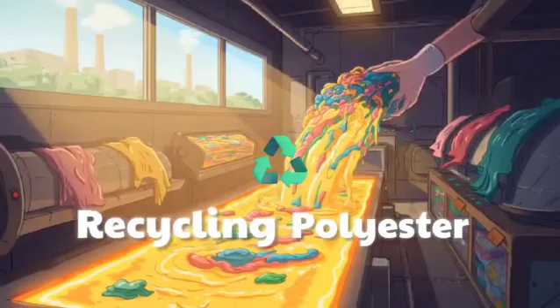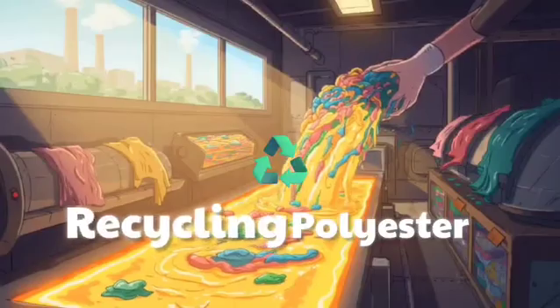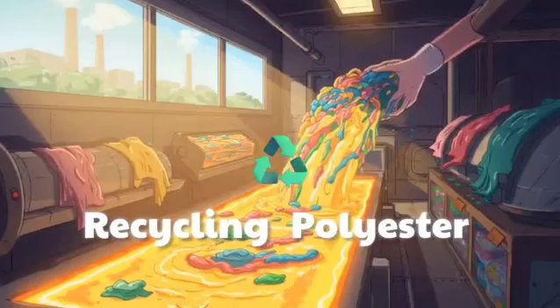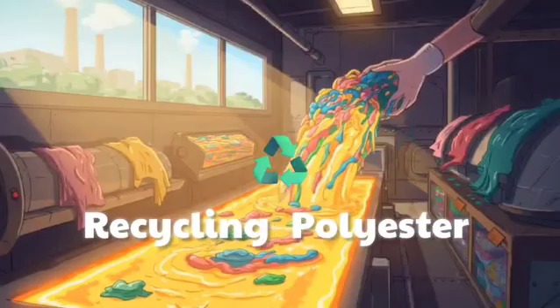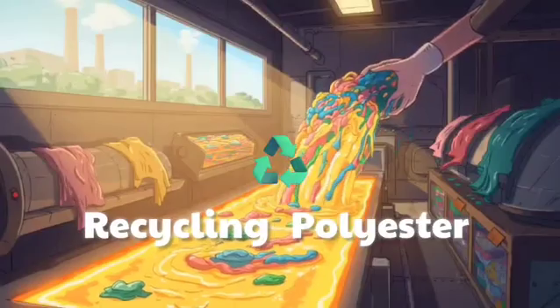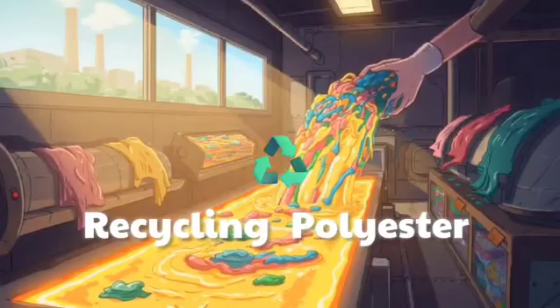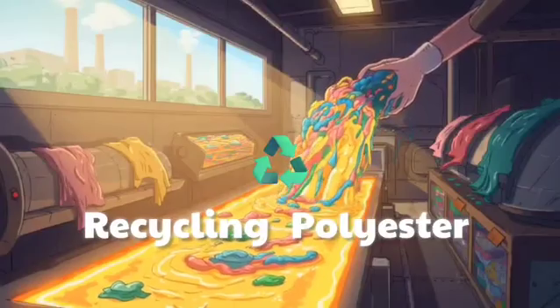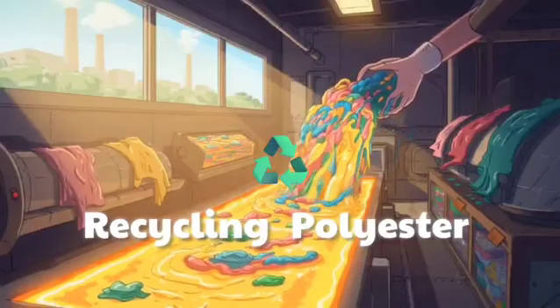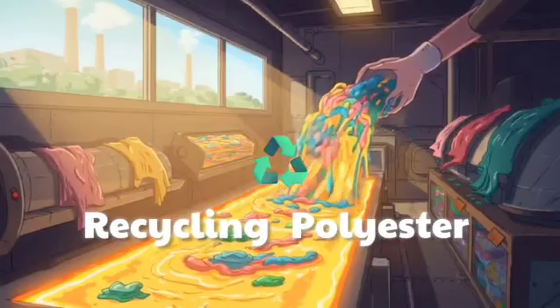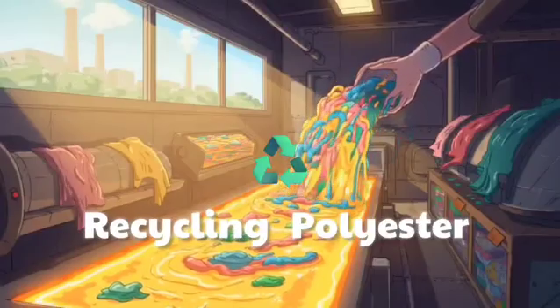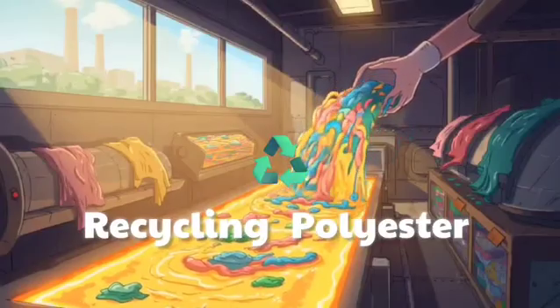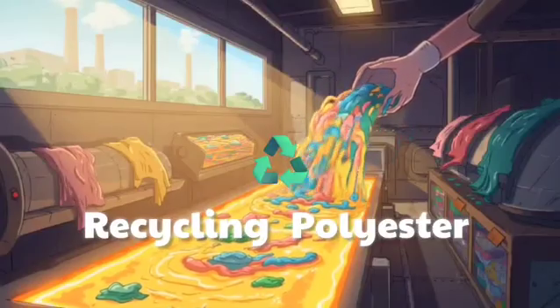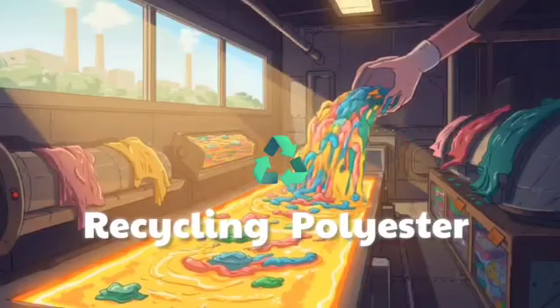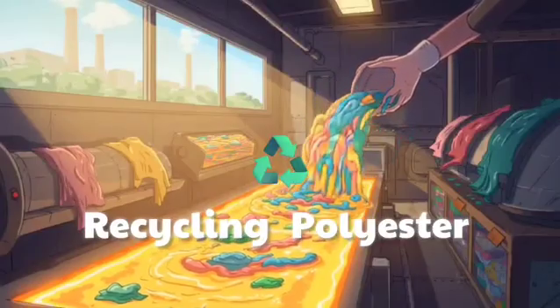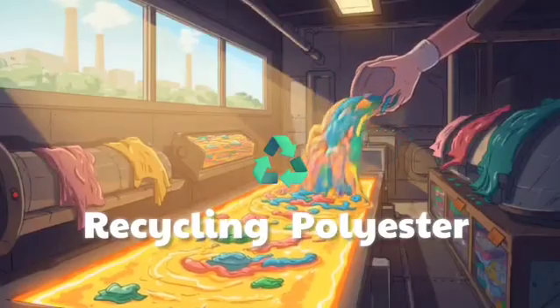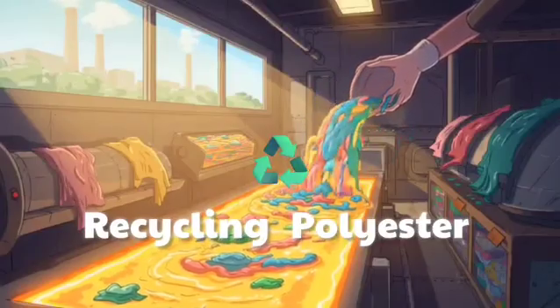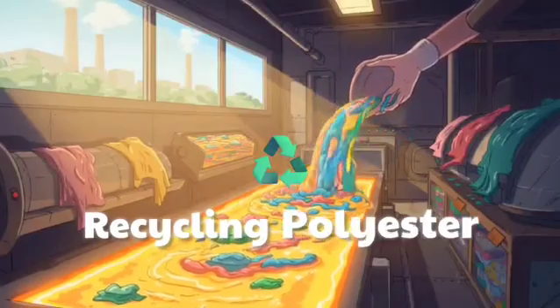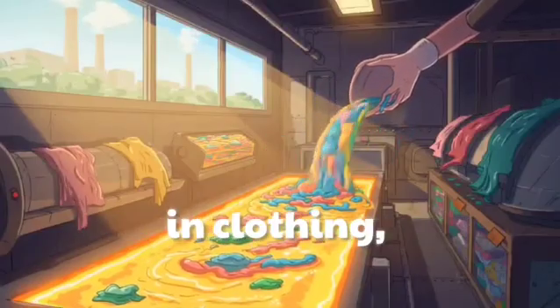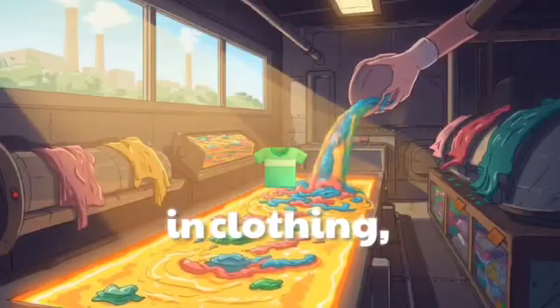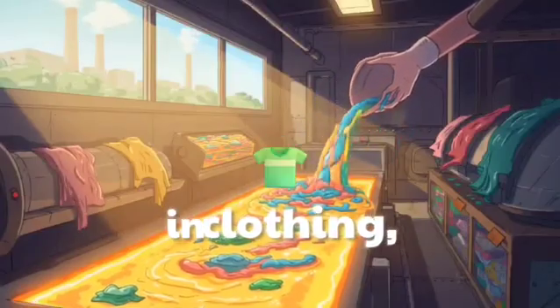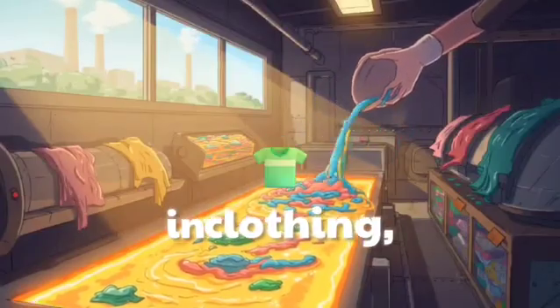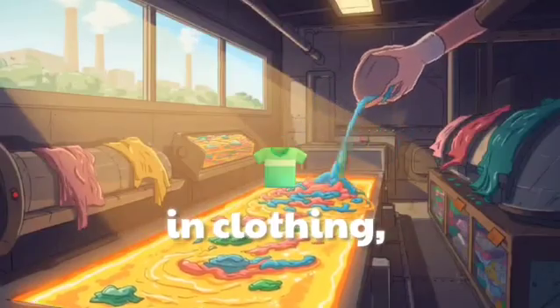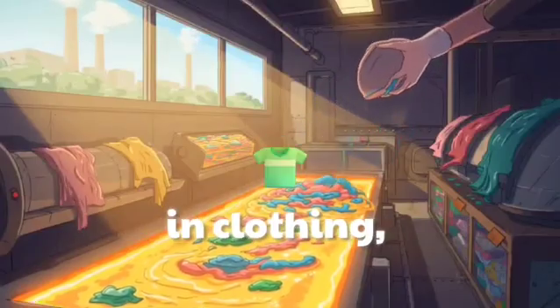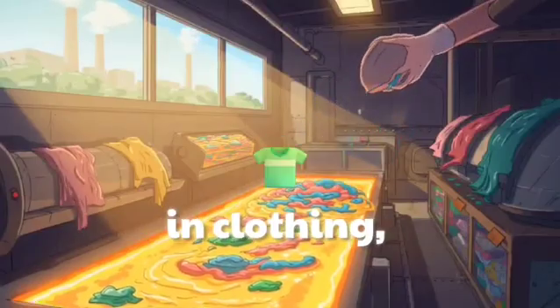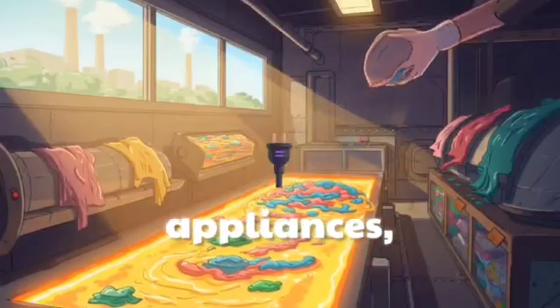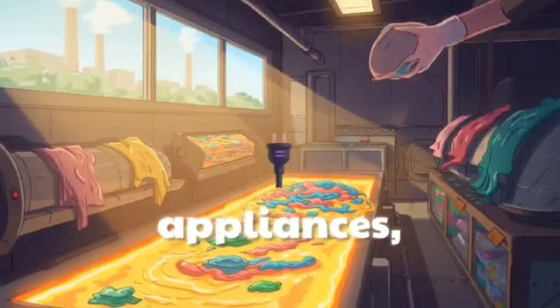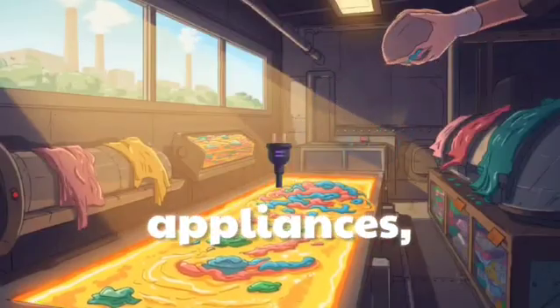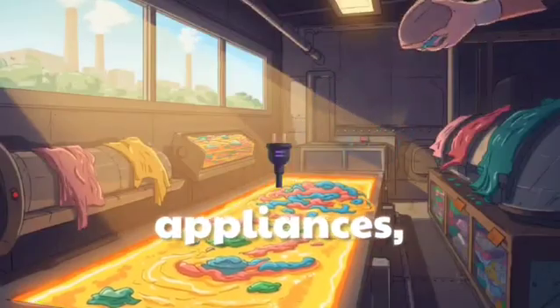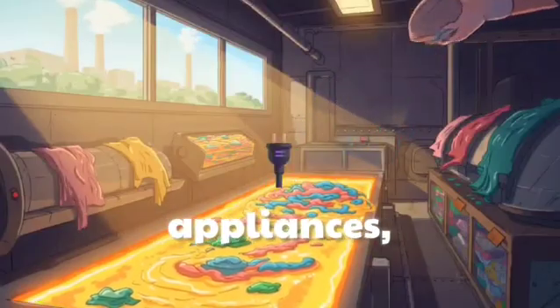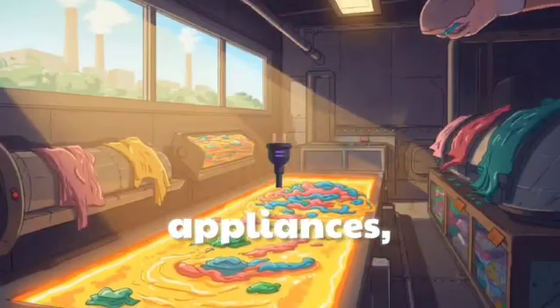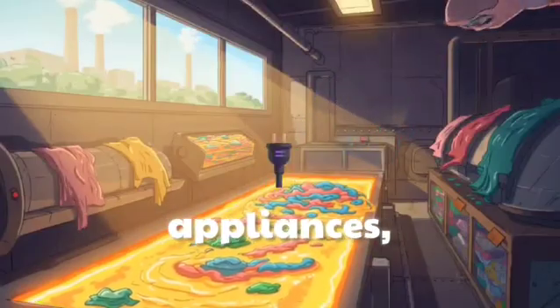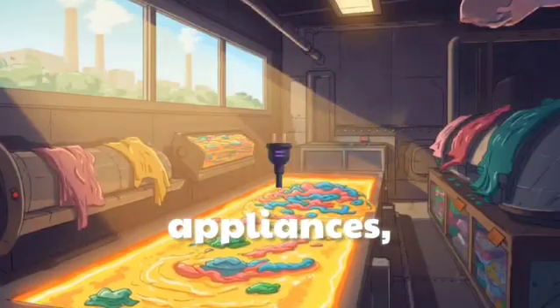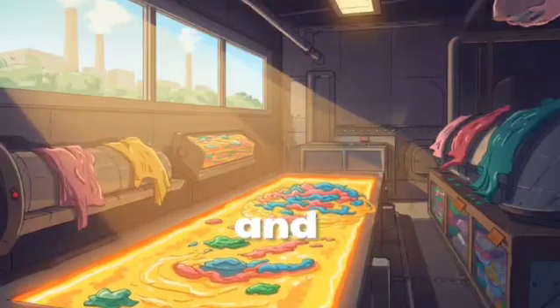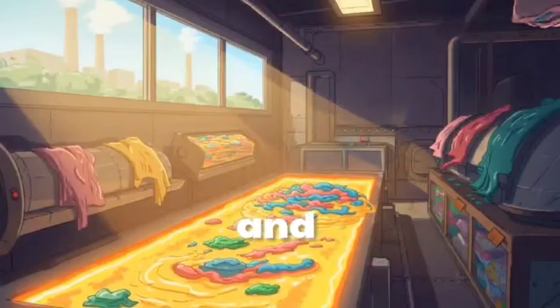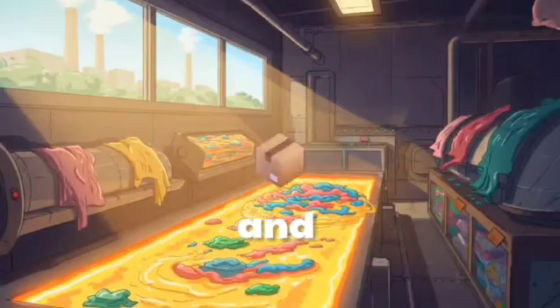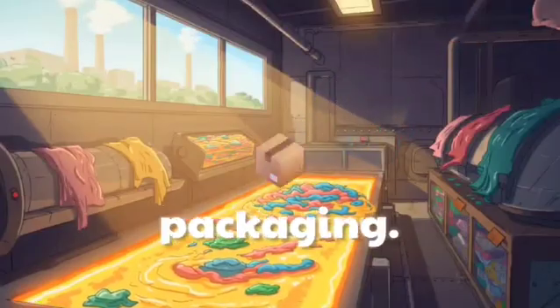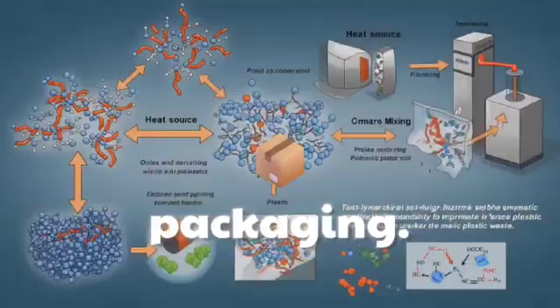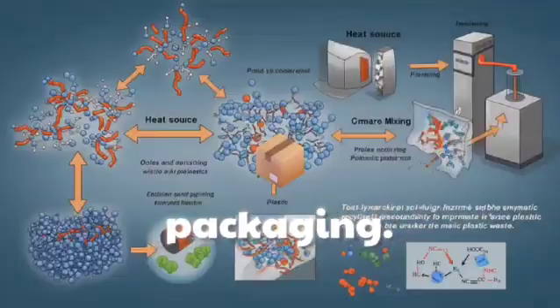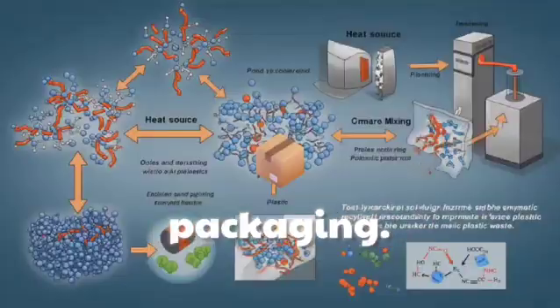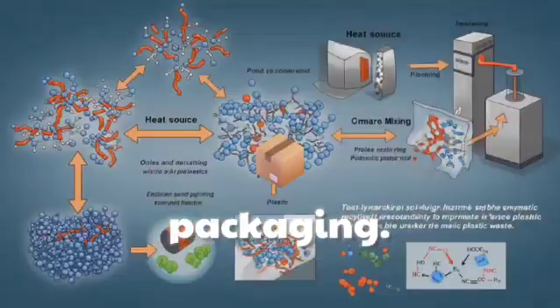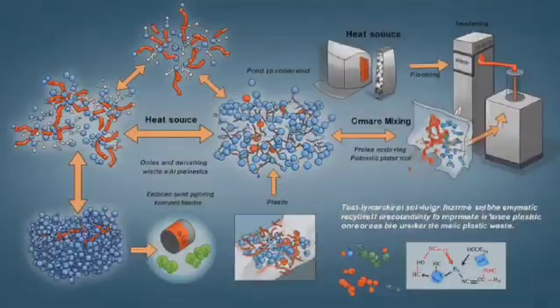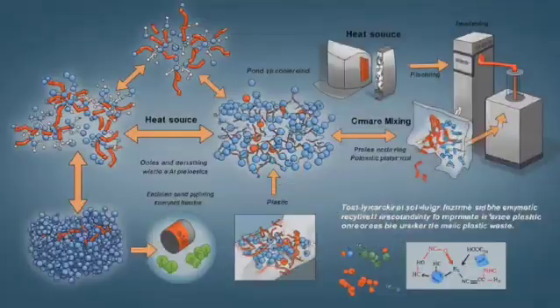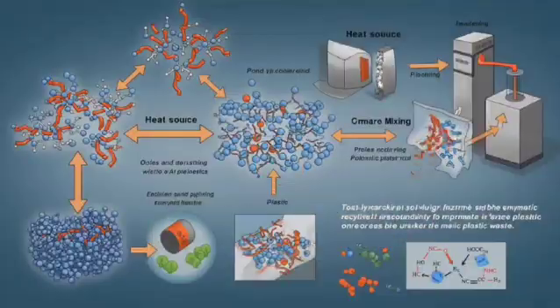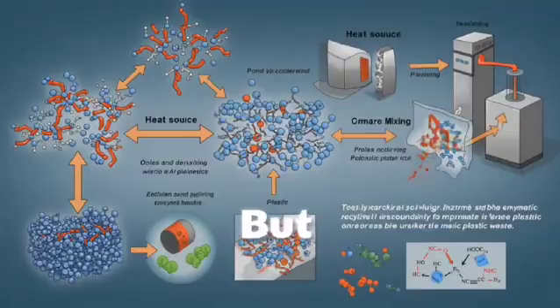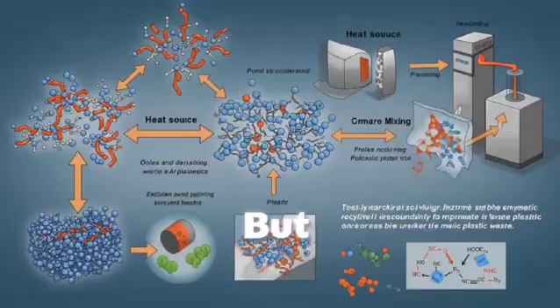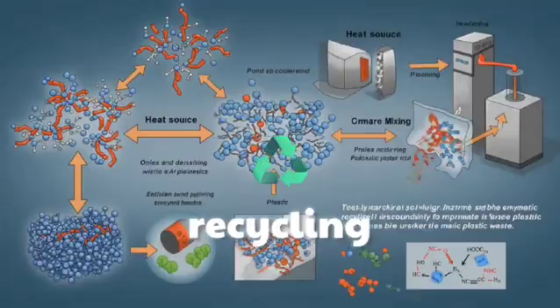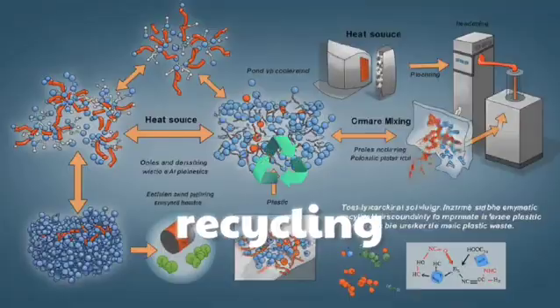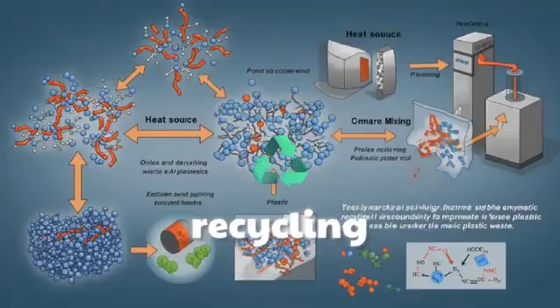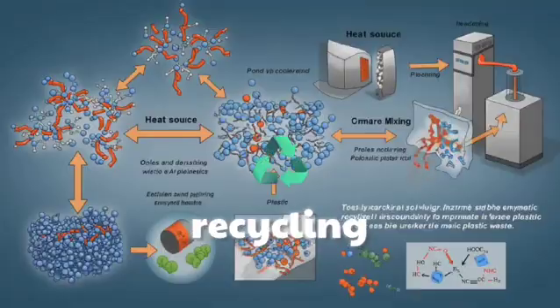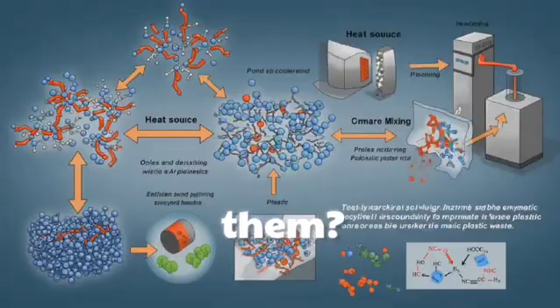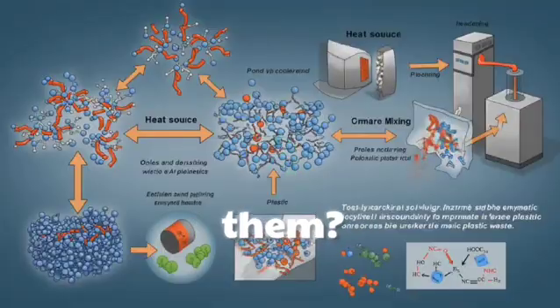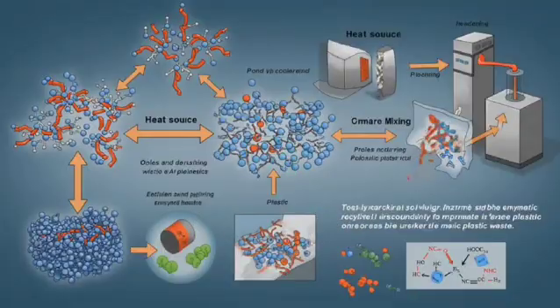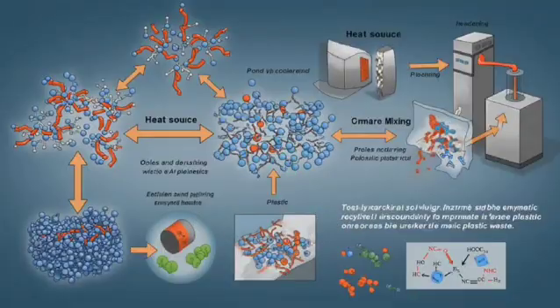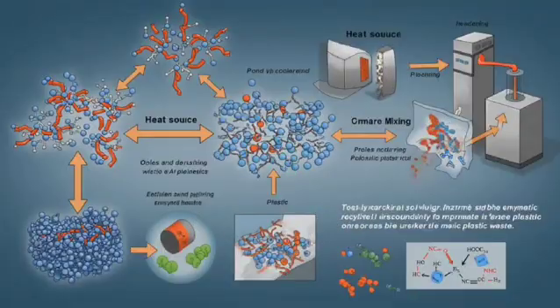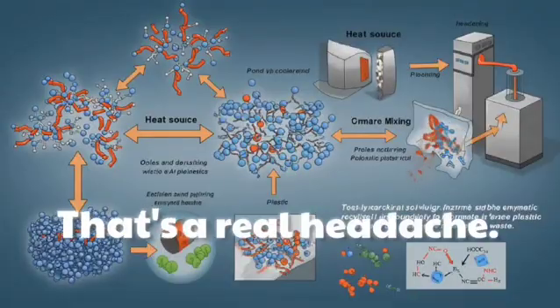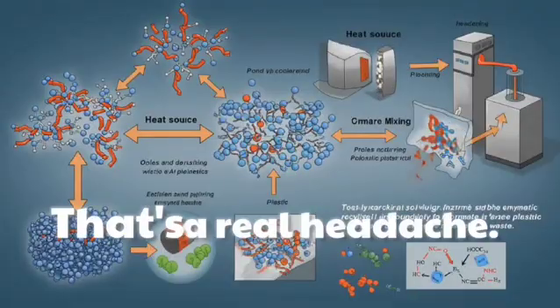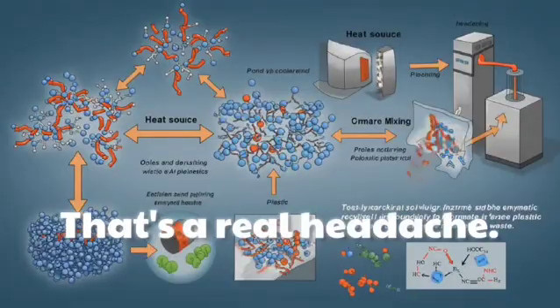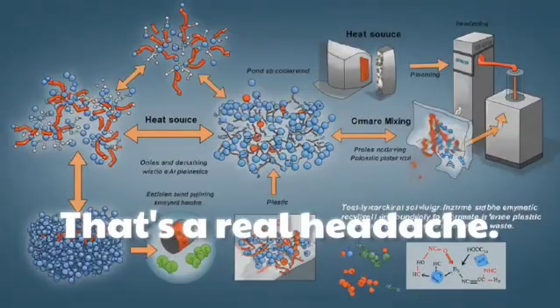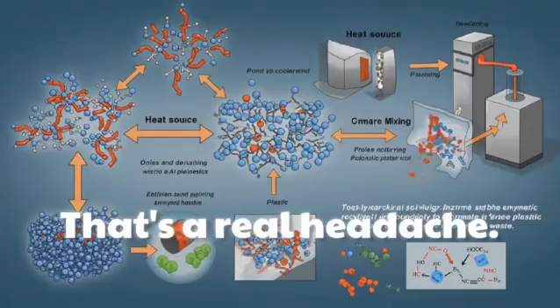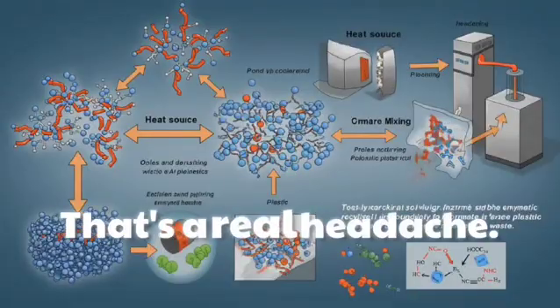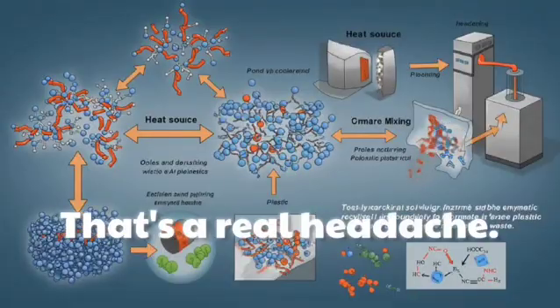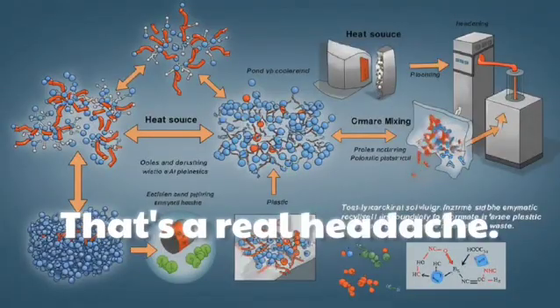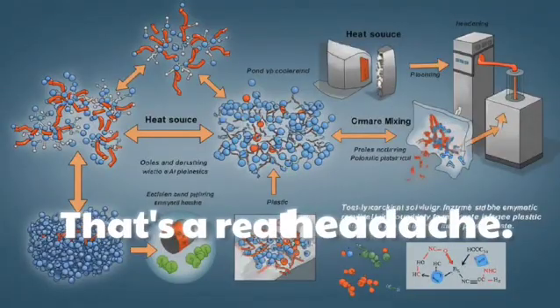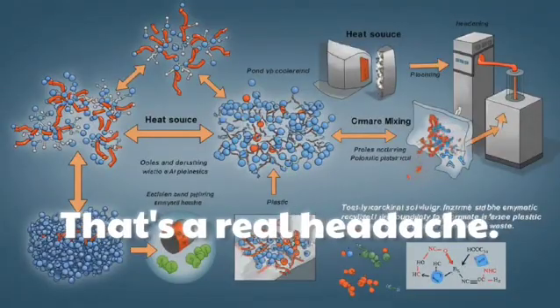Polyester plastics are everywhere — in clothing, appliances, and packaging. But recycling them? That's a real headache.